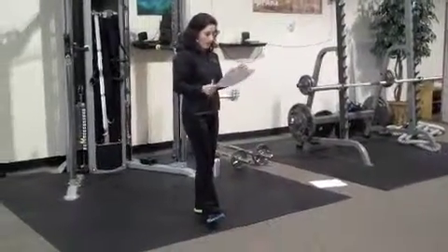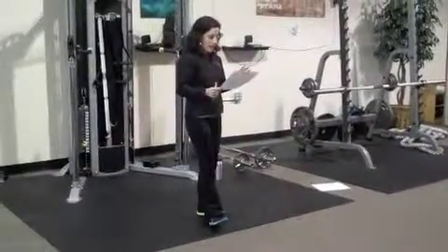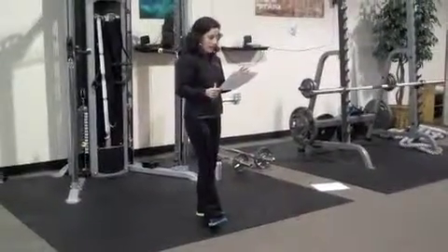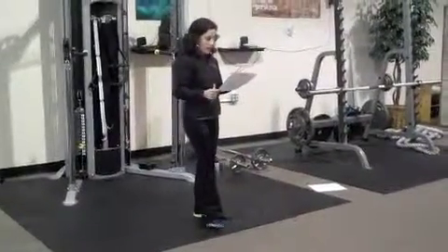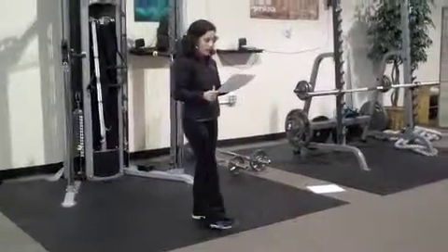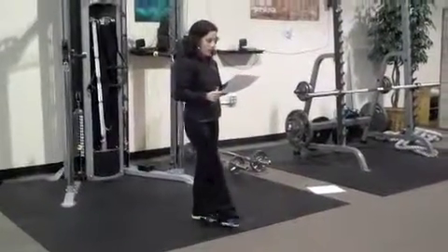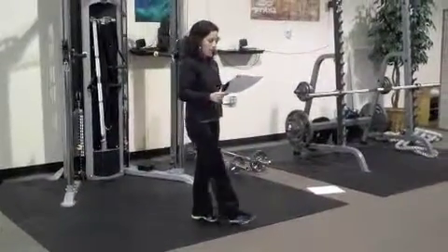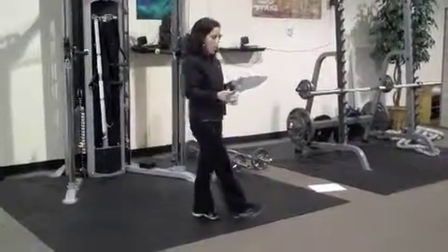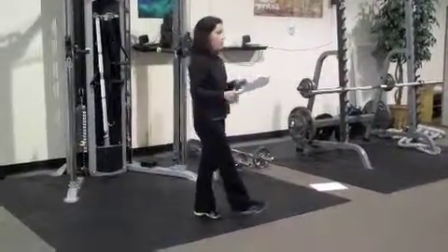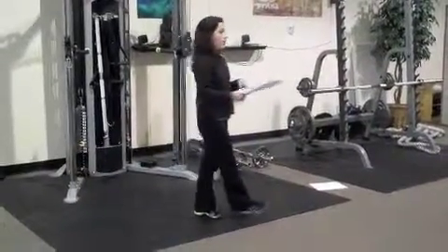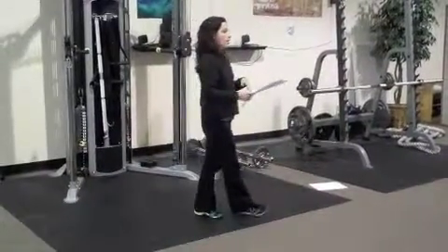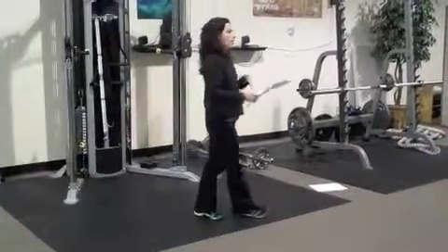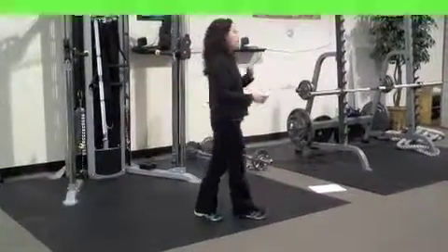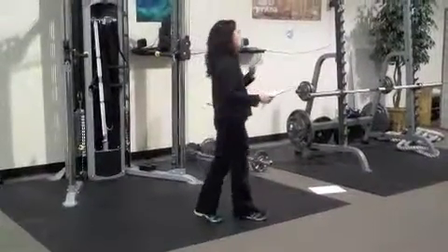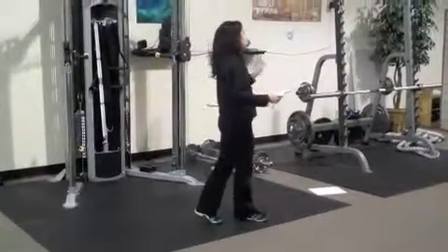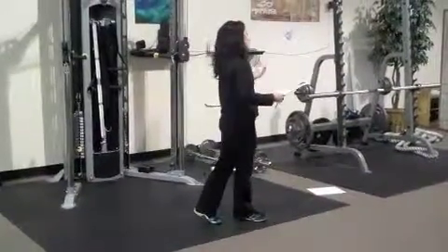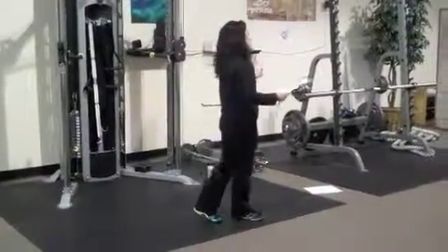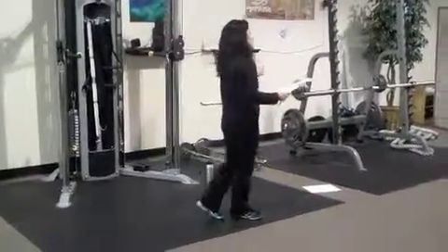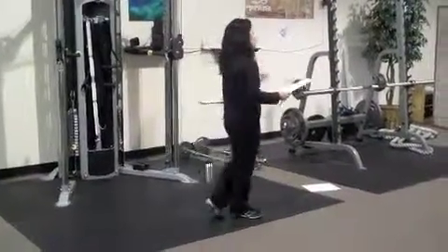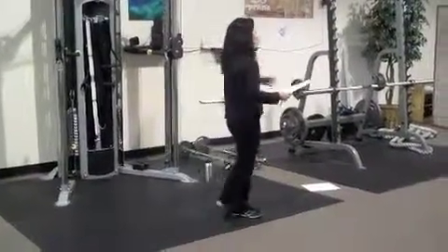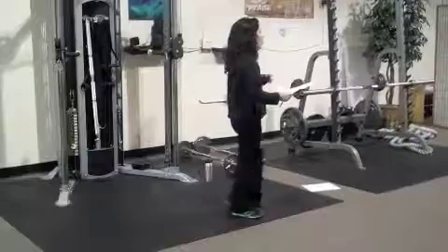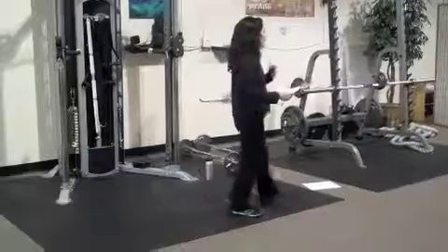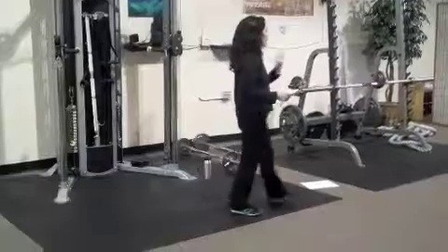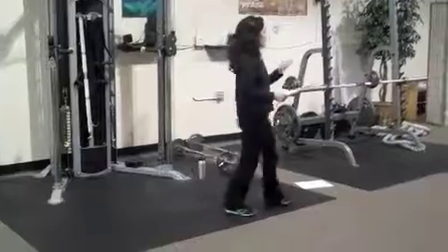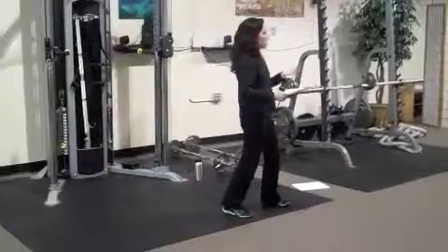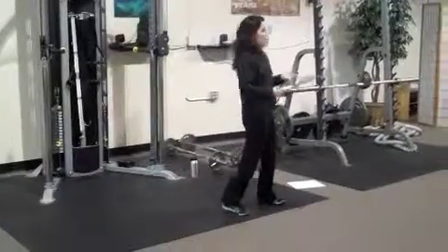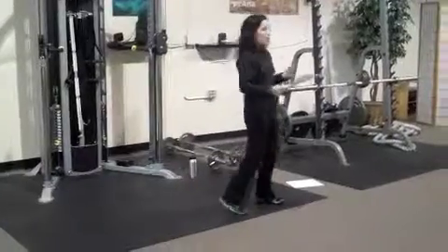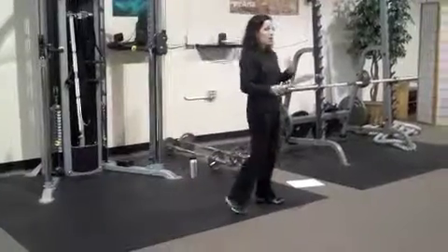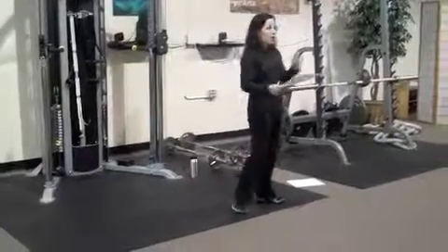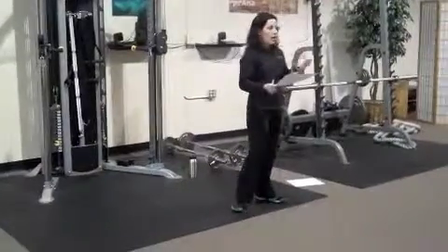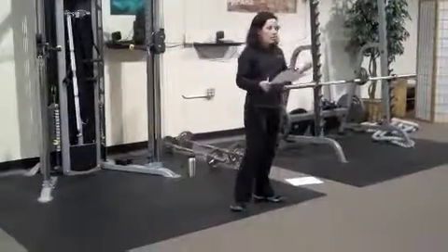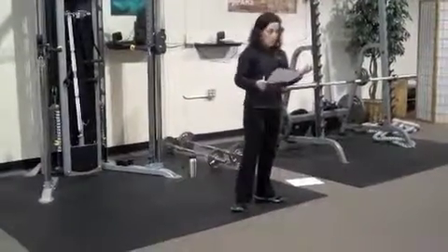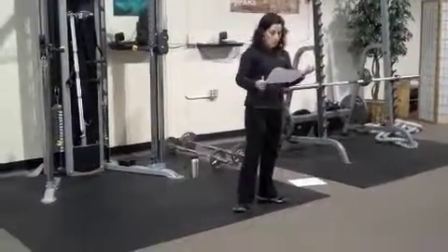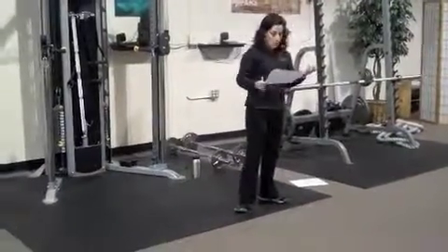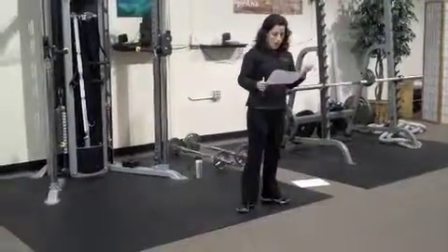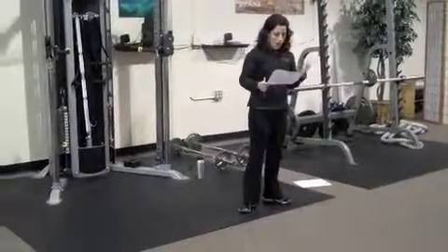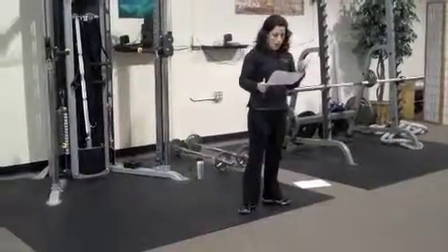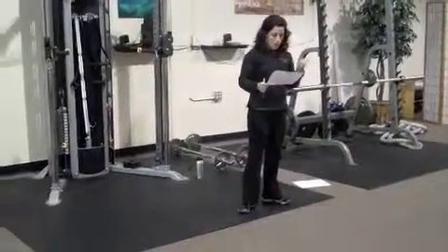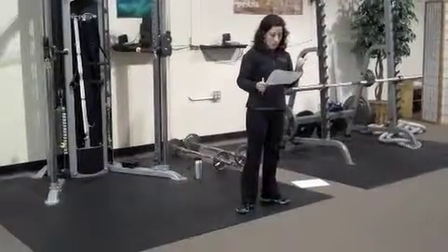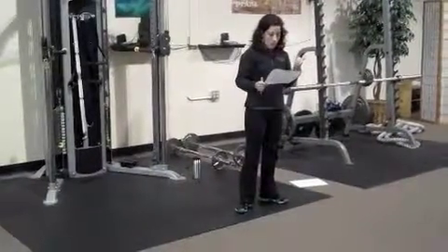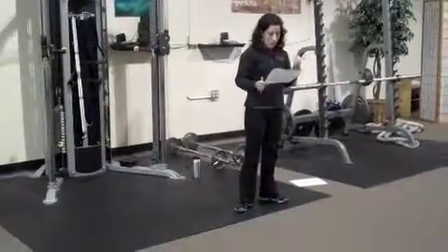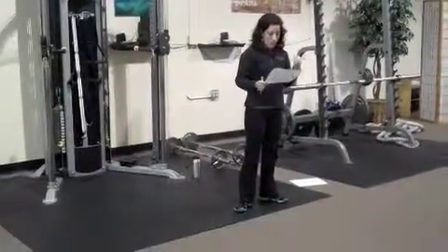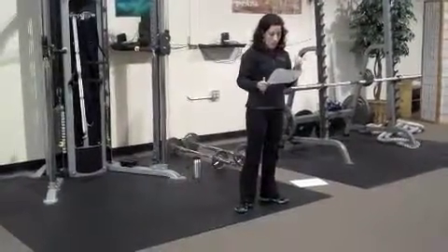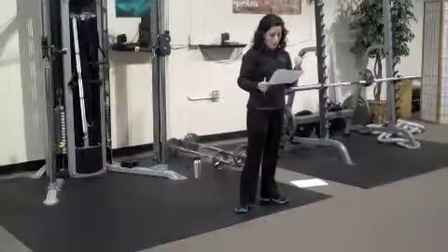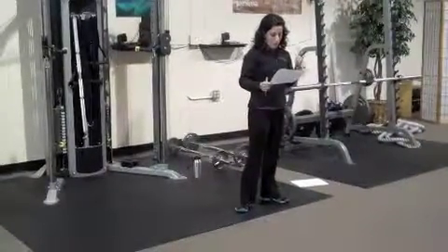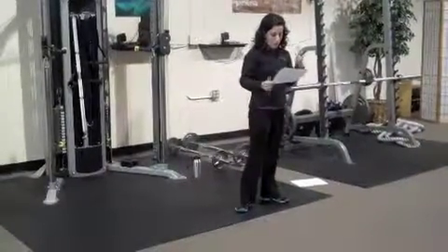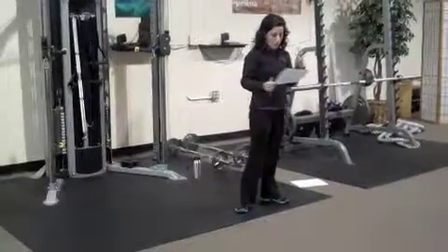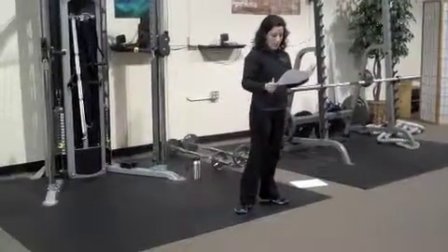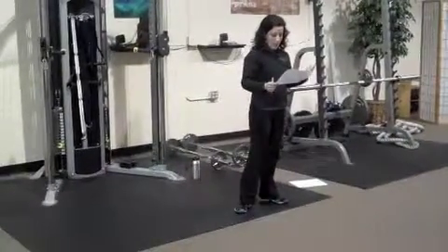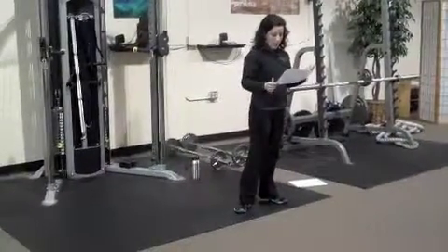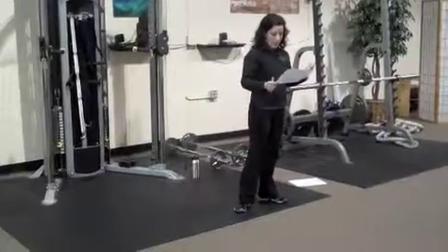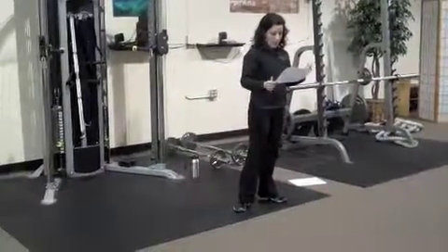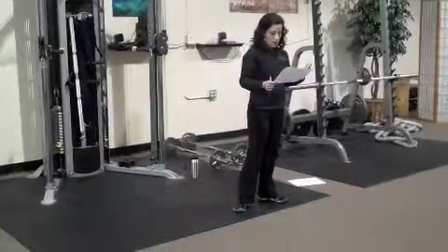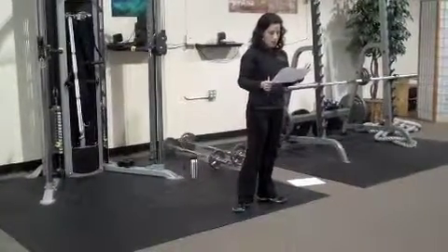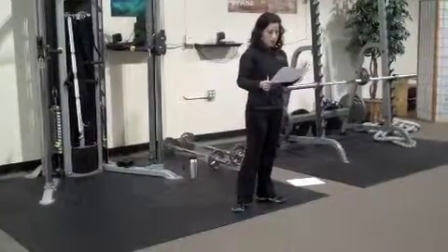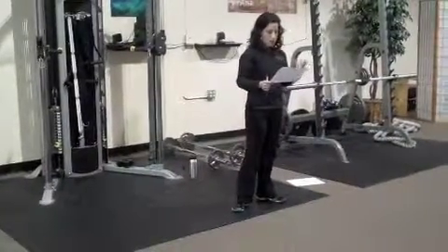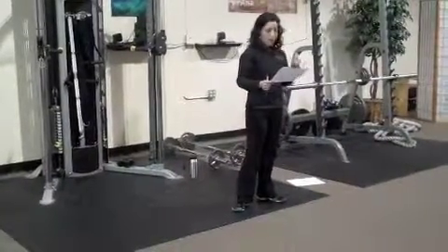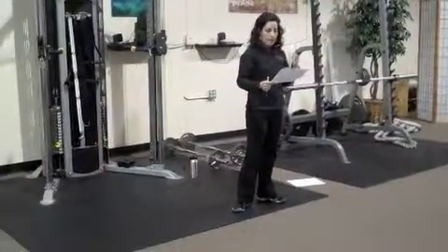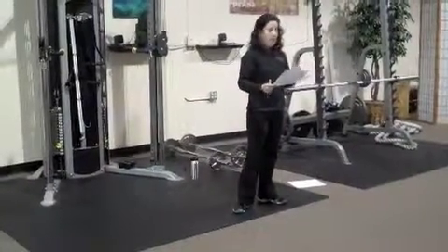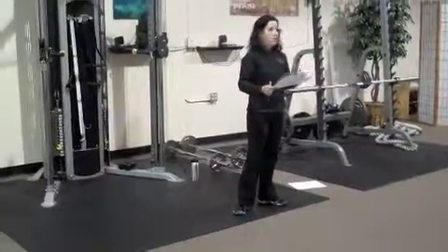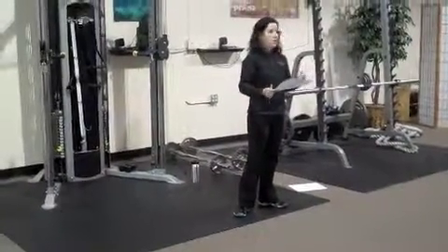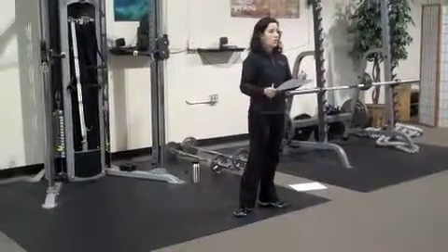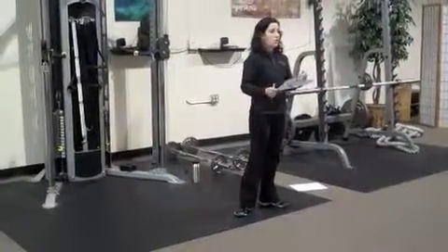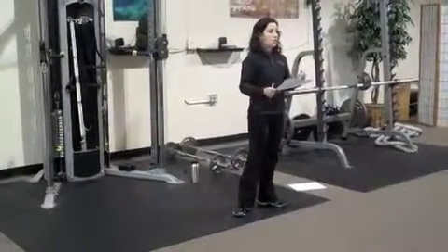Then you have a cool down — some easy walking, have some water, and then we'll go over some basic stretches and you're done.